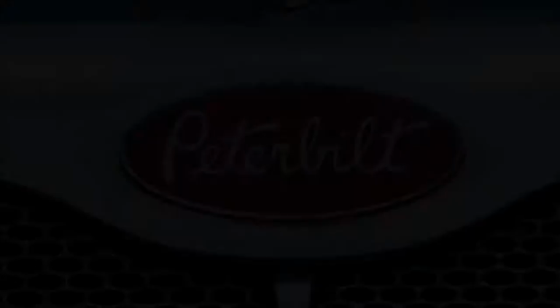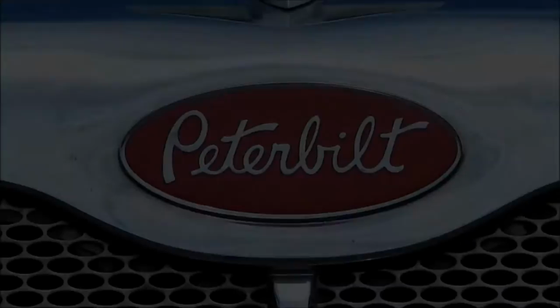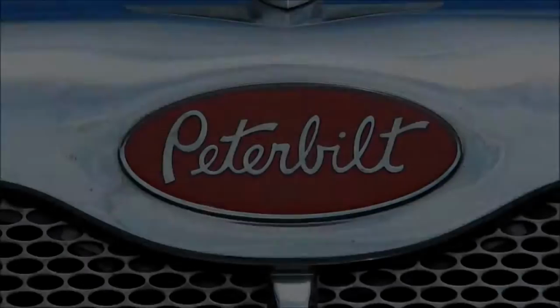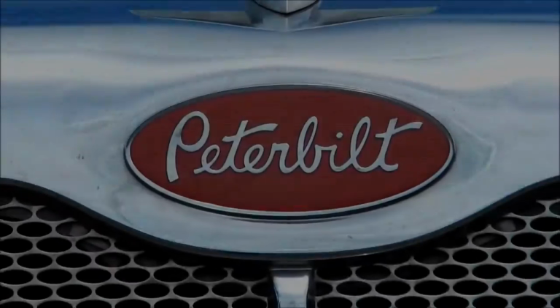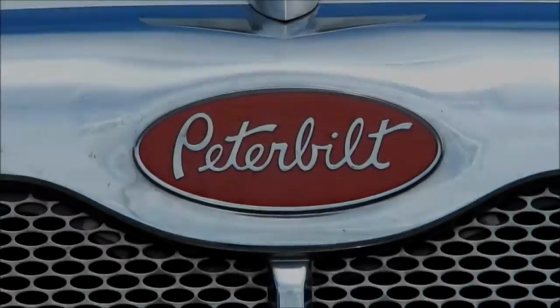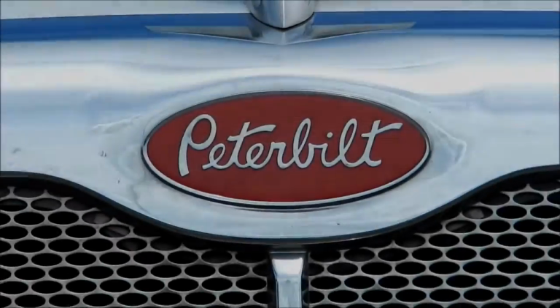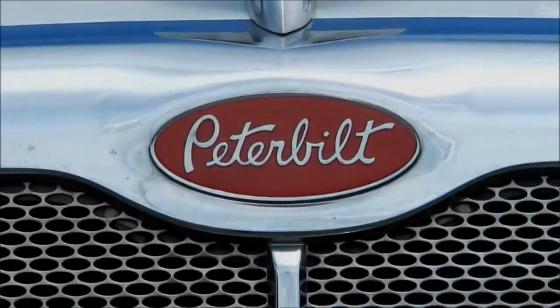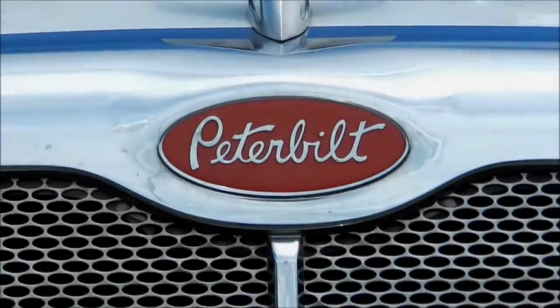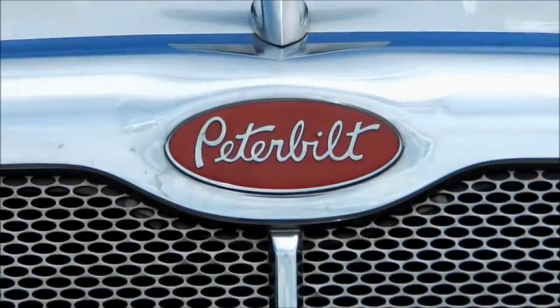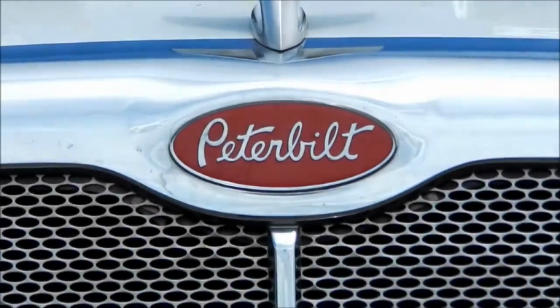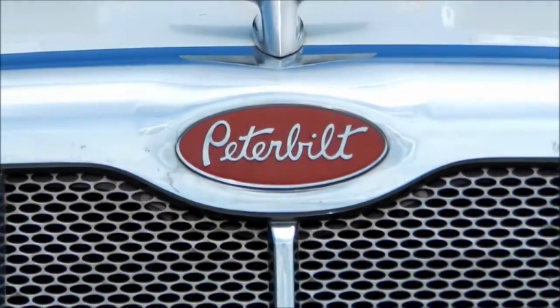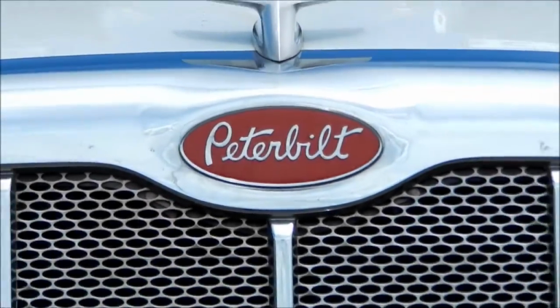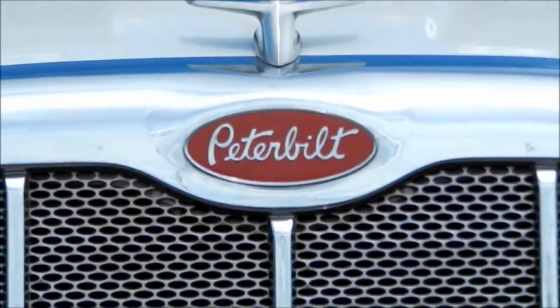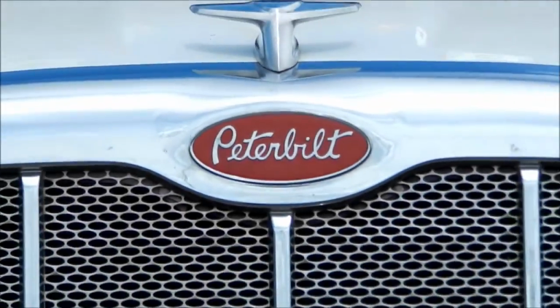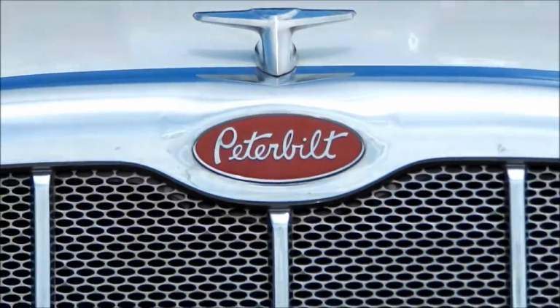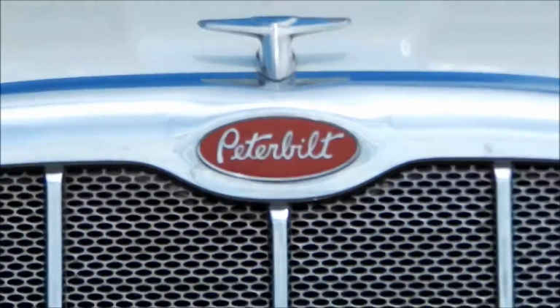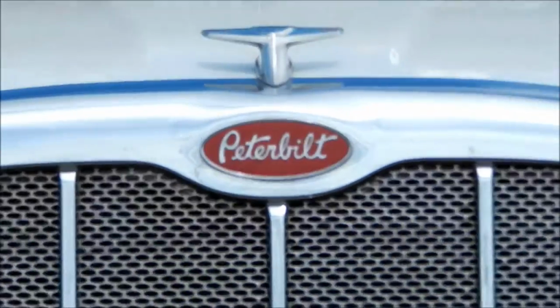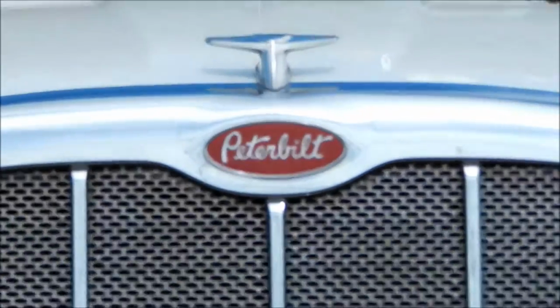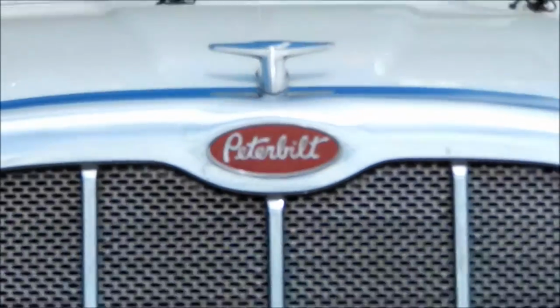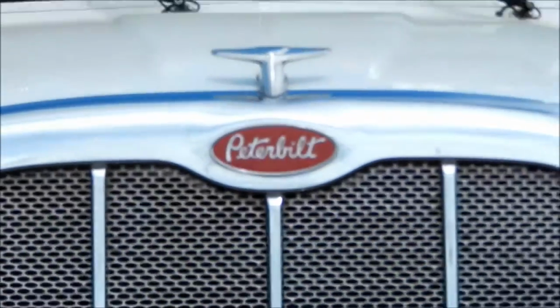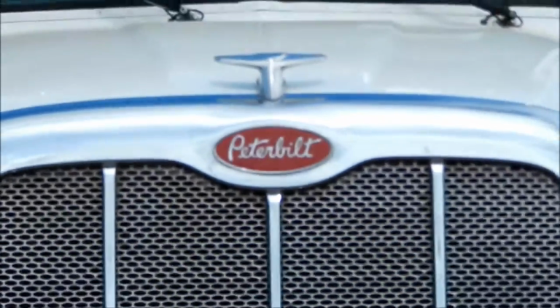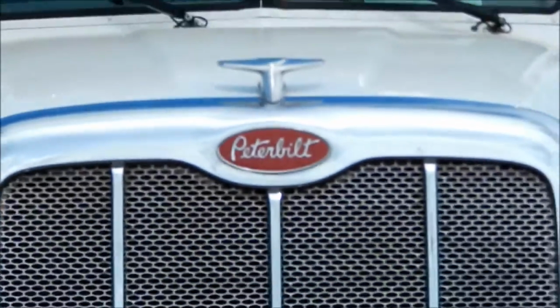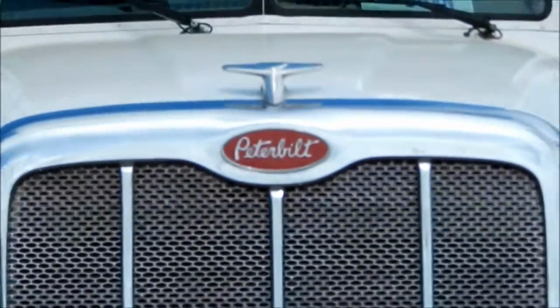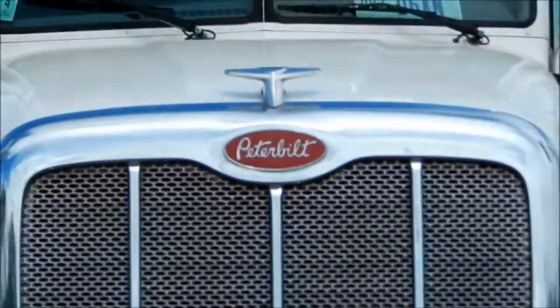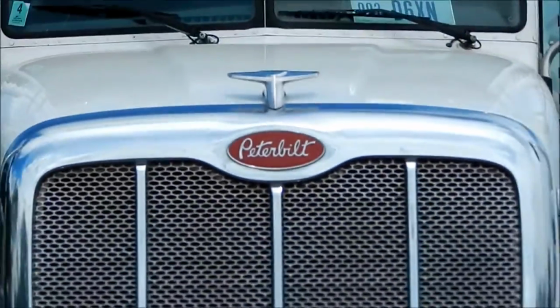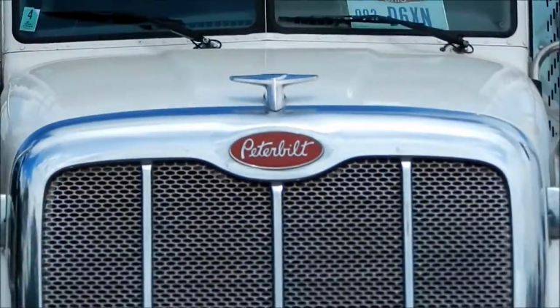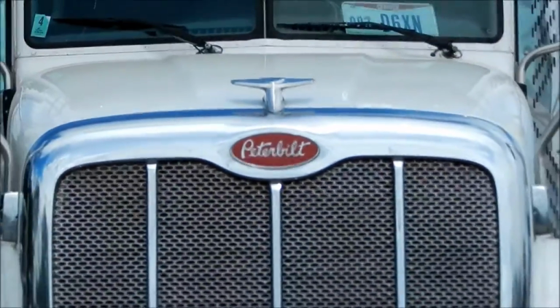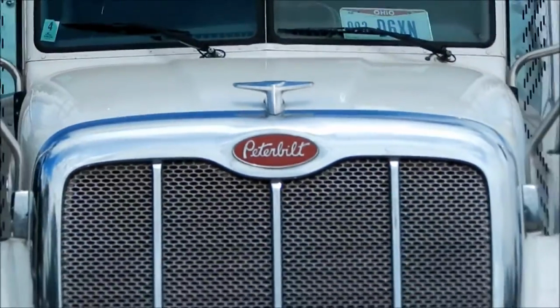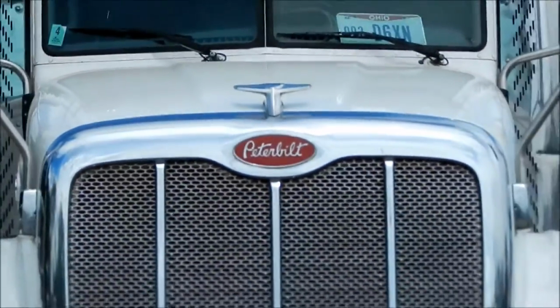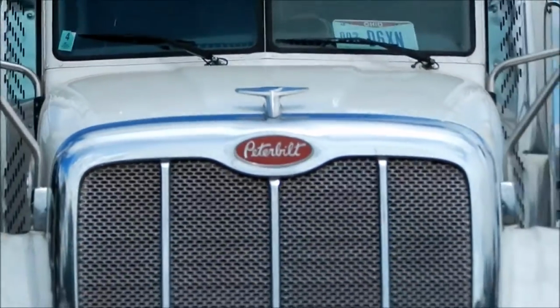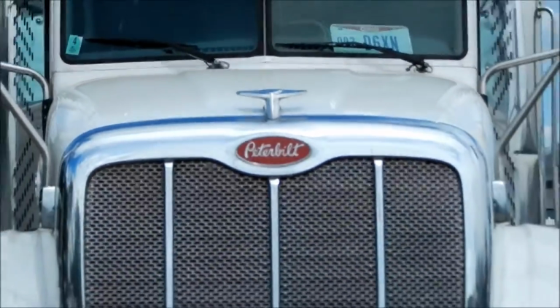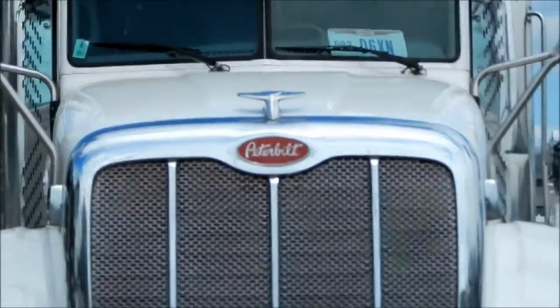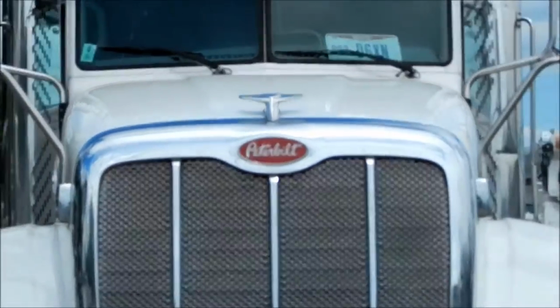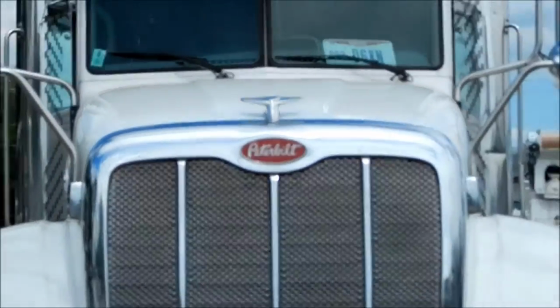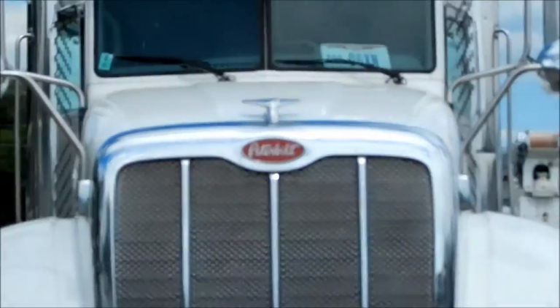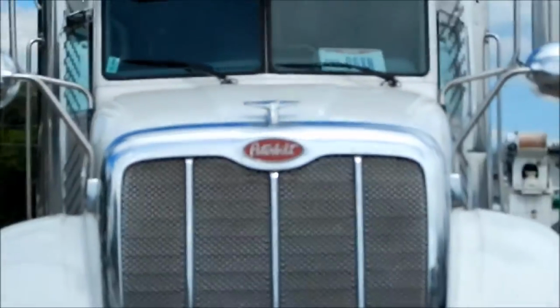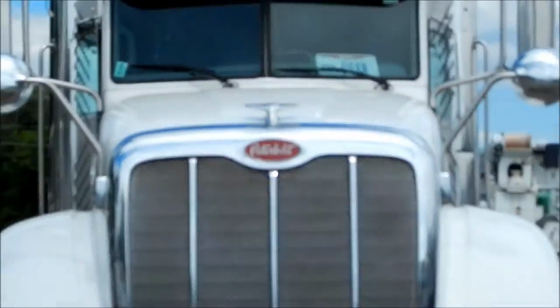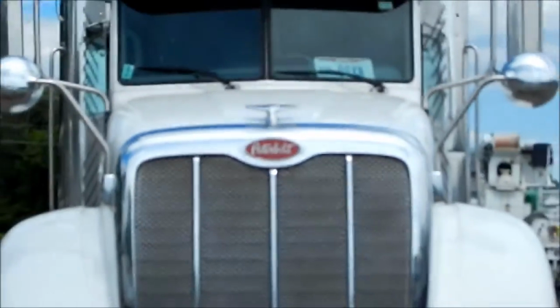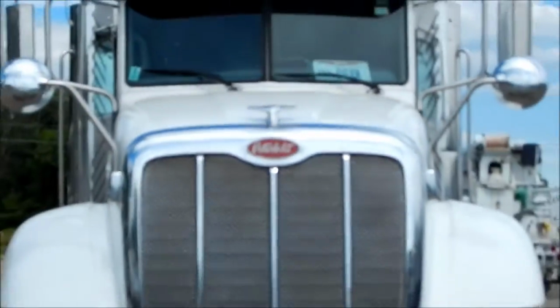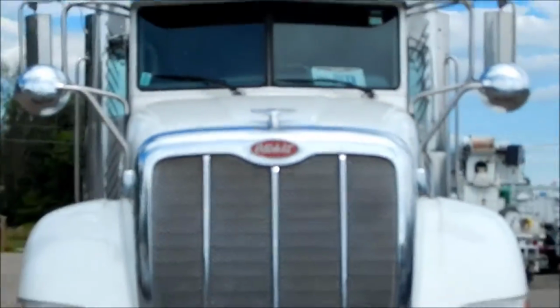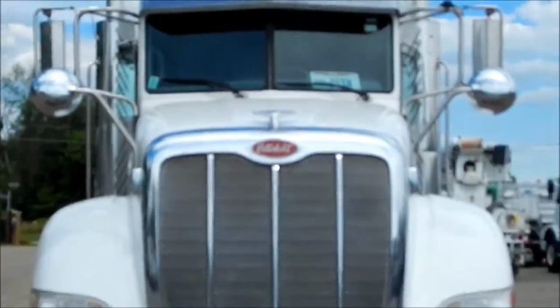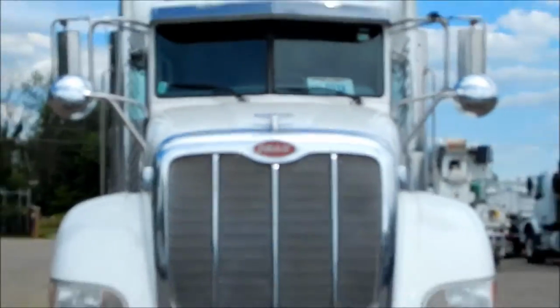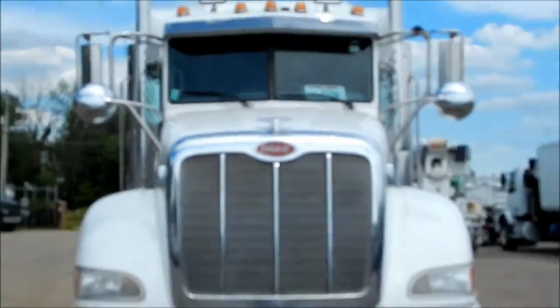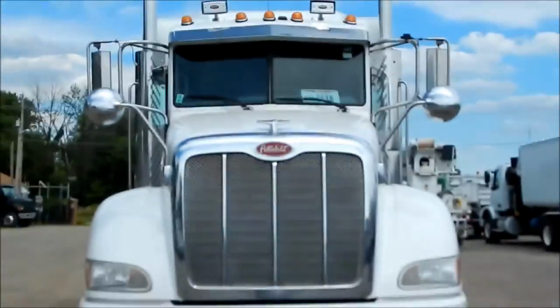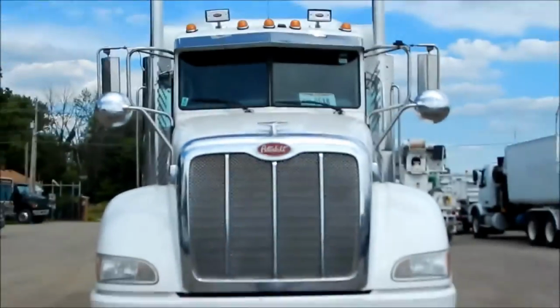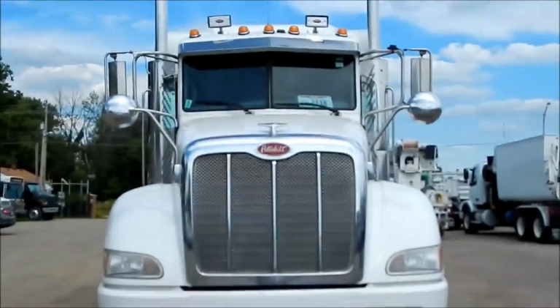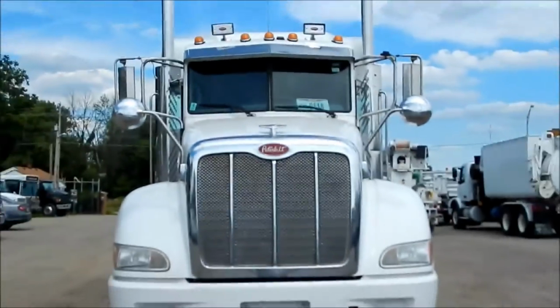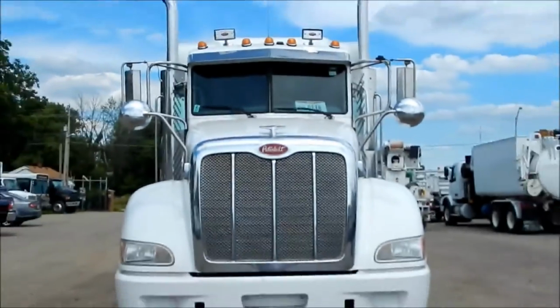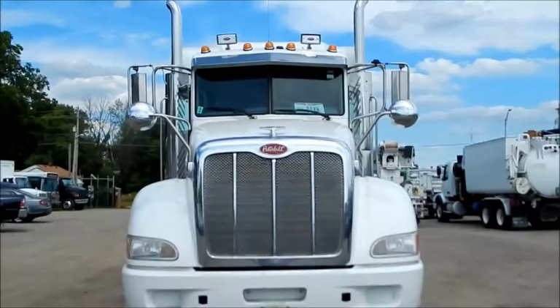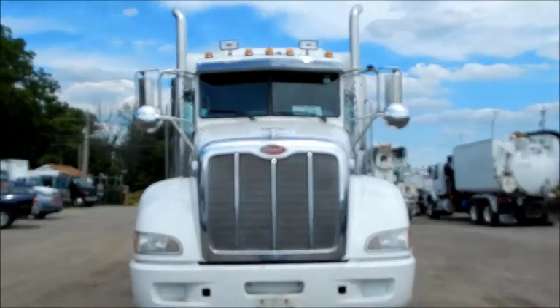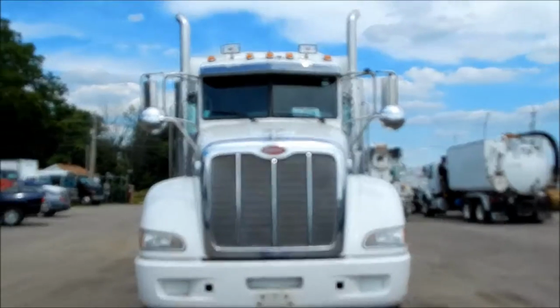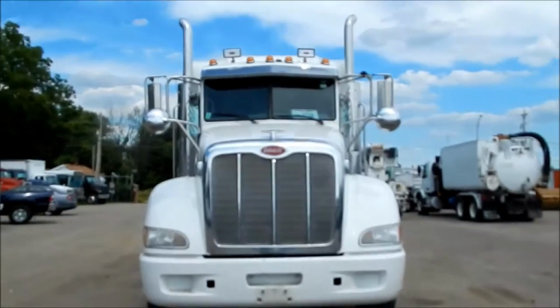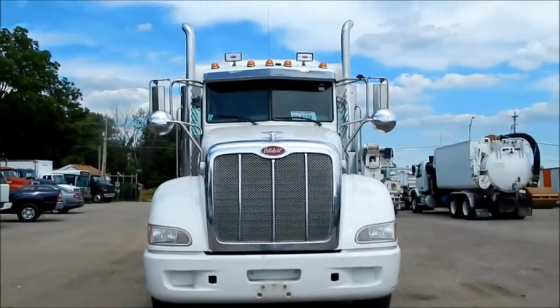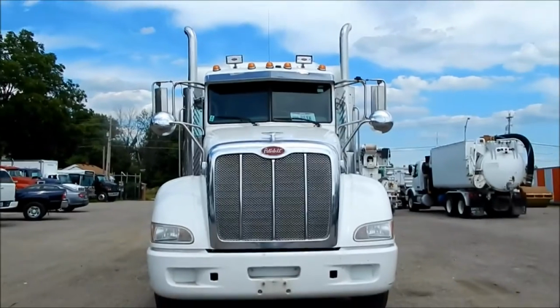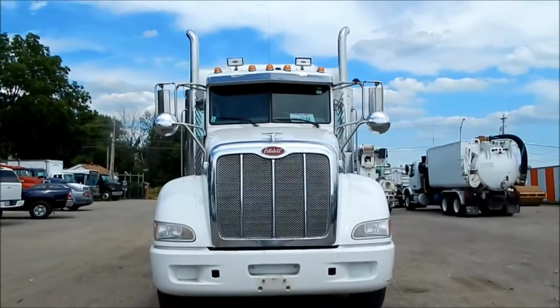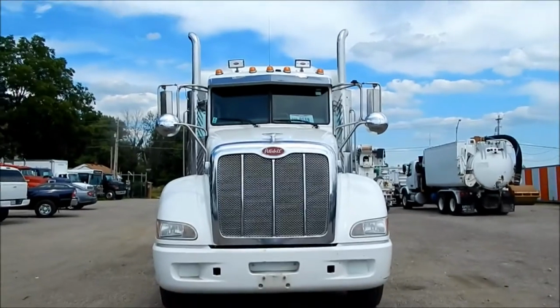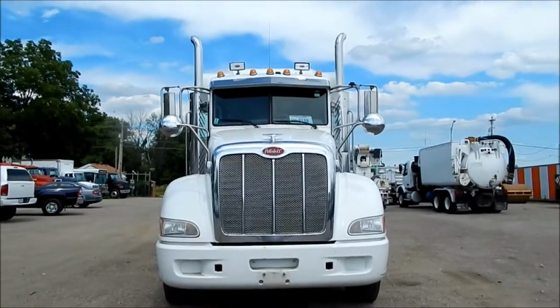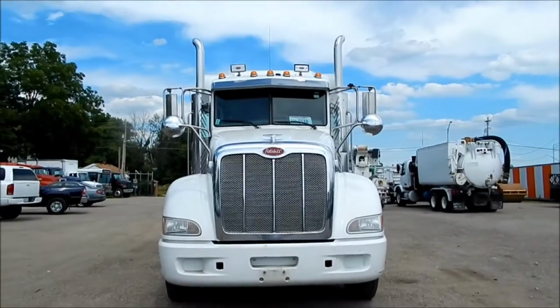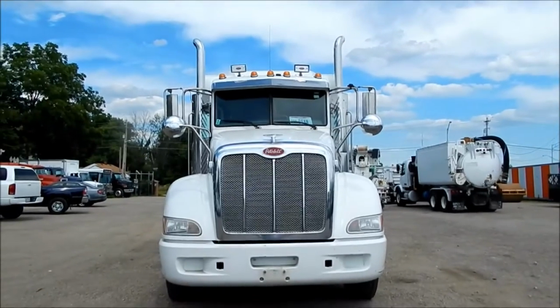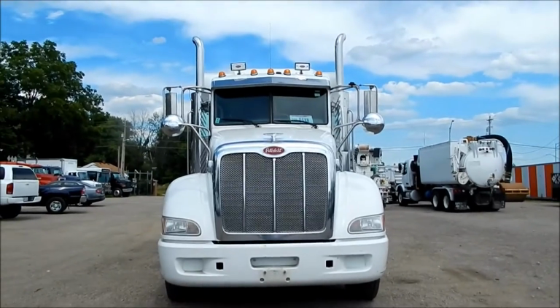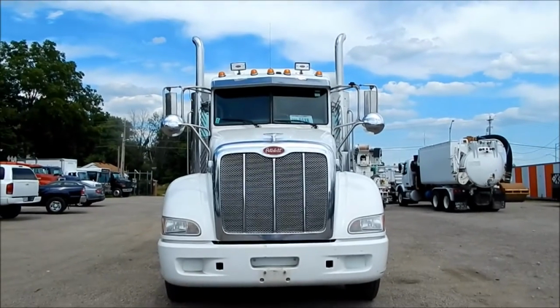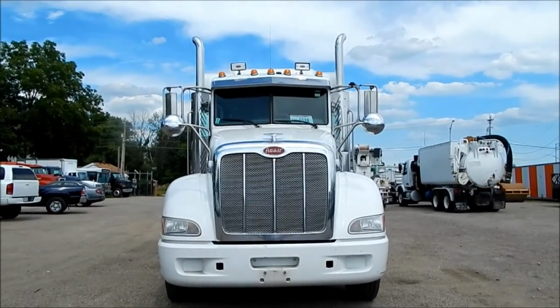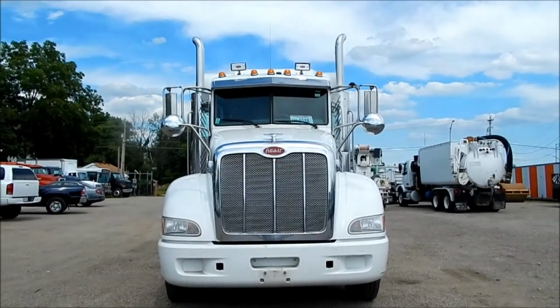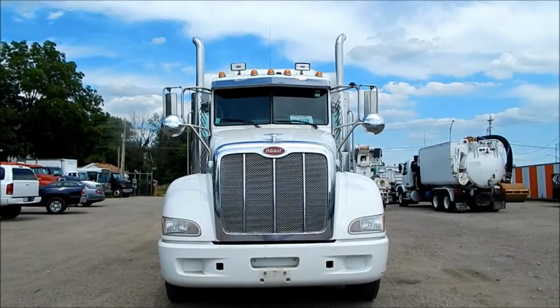2012 Peterbilt 386, clean unit at only 312,000 miles.